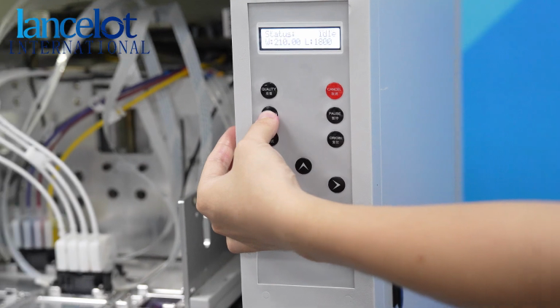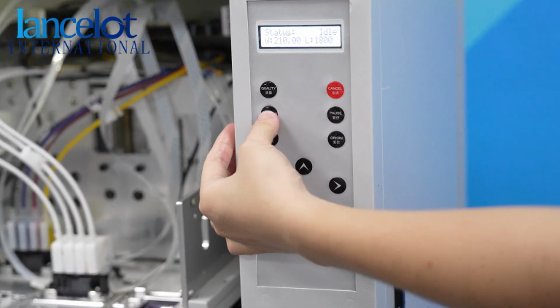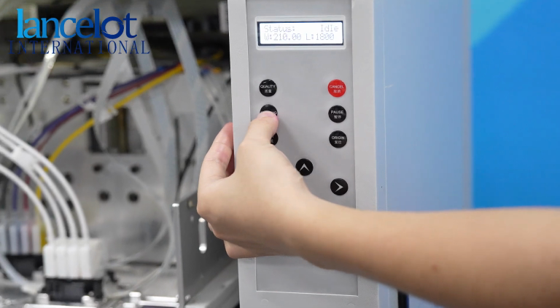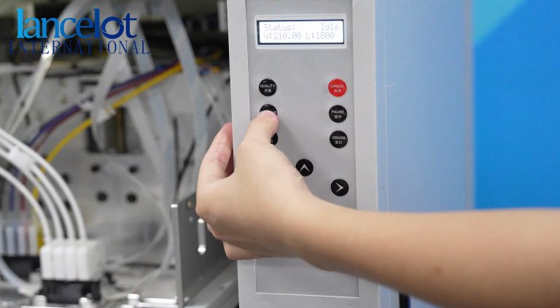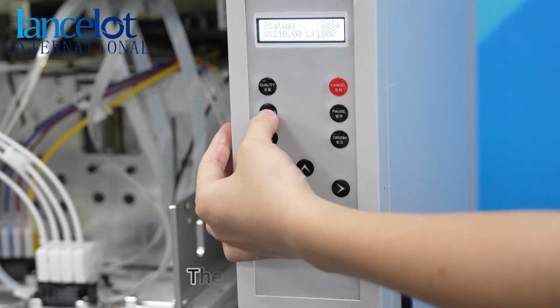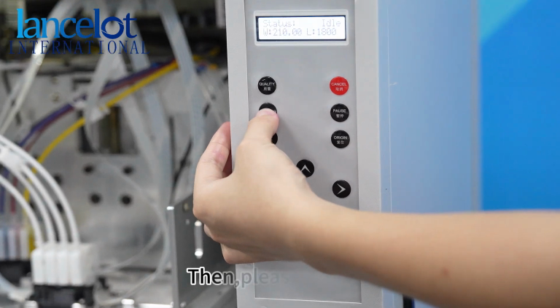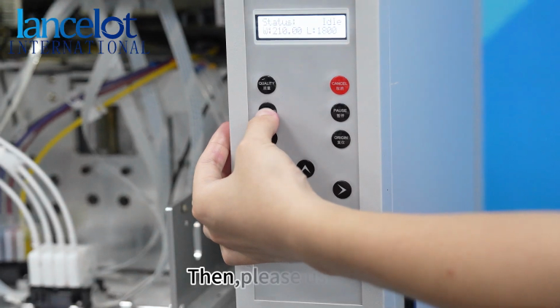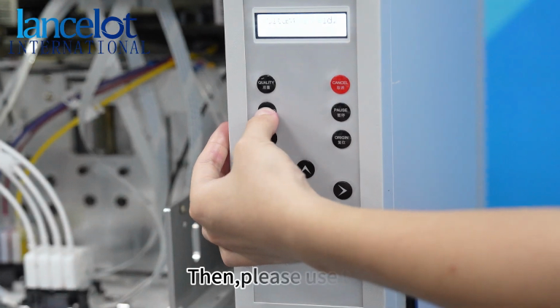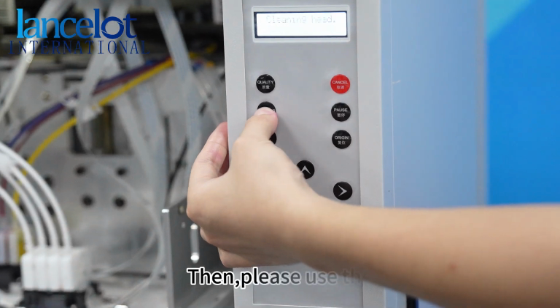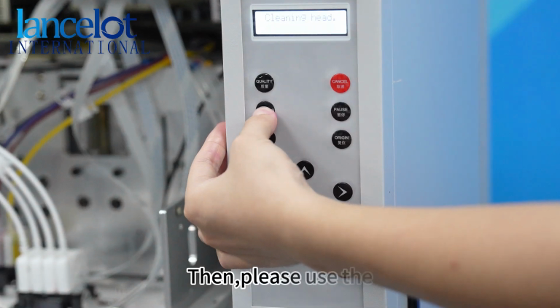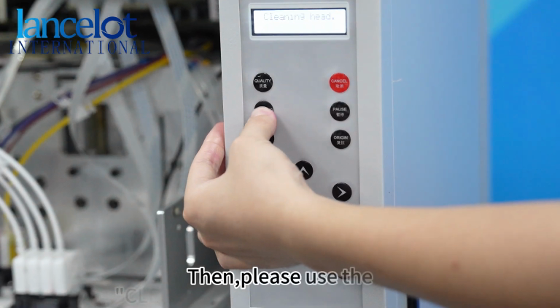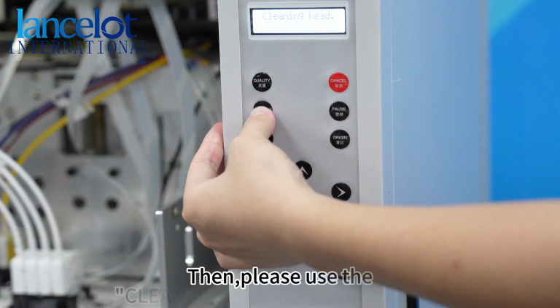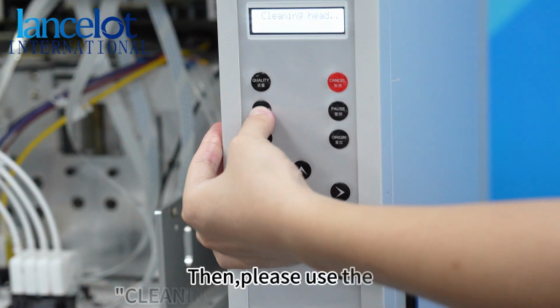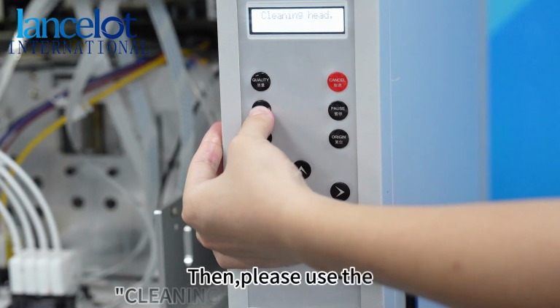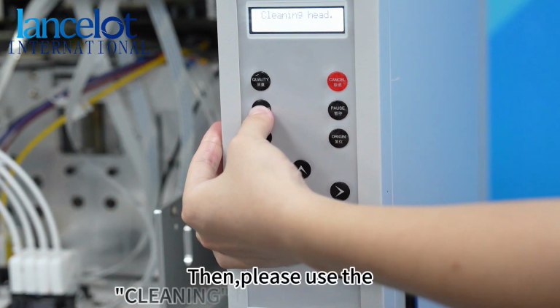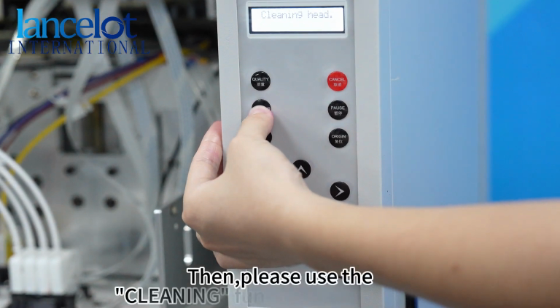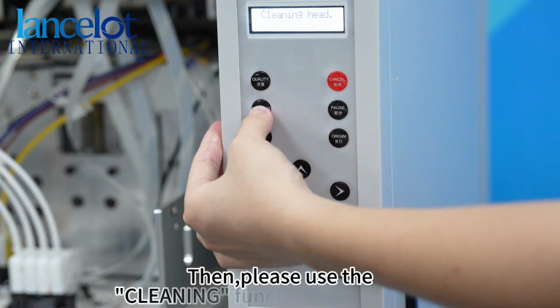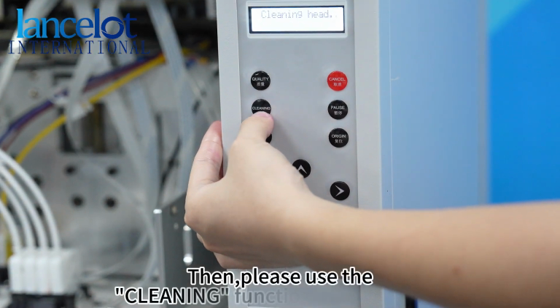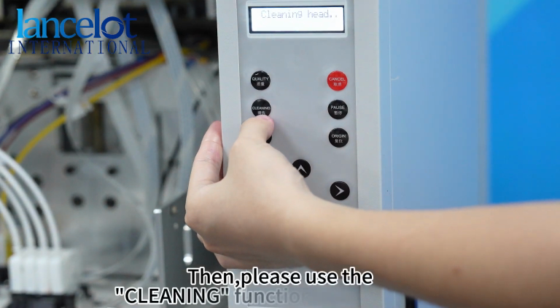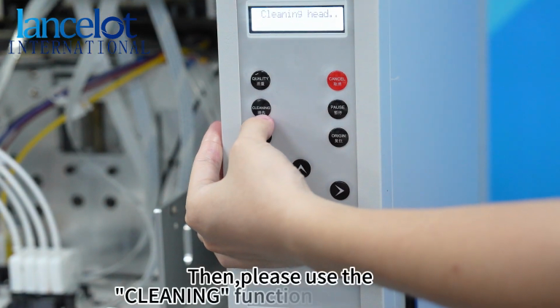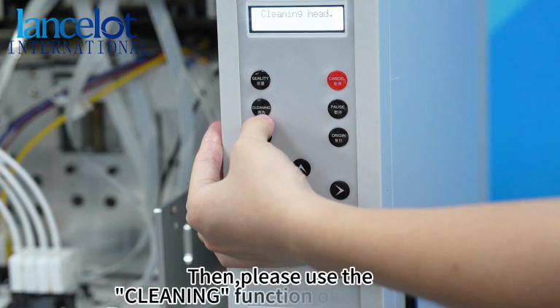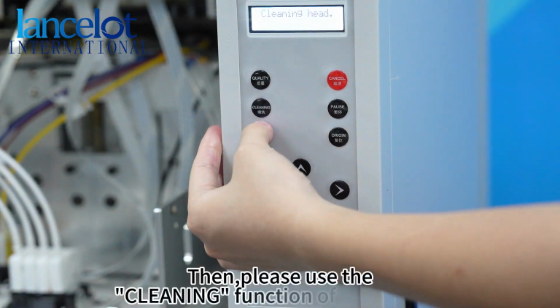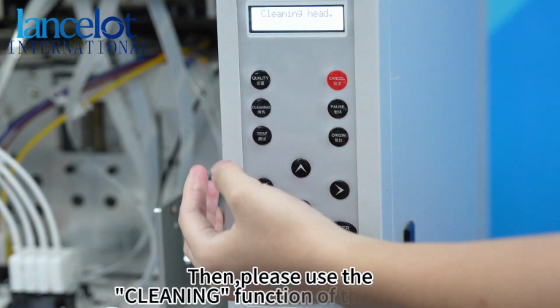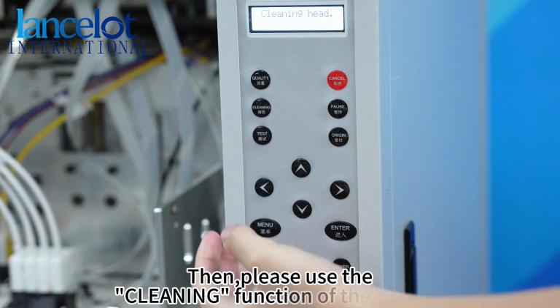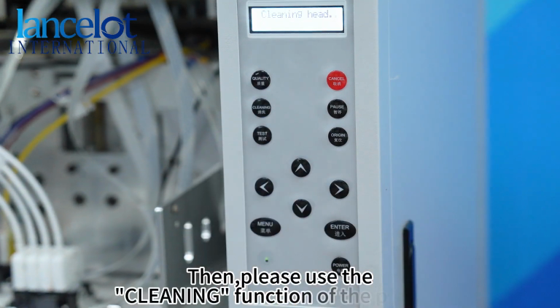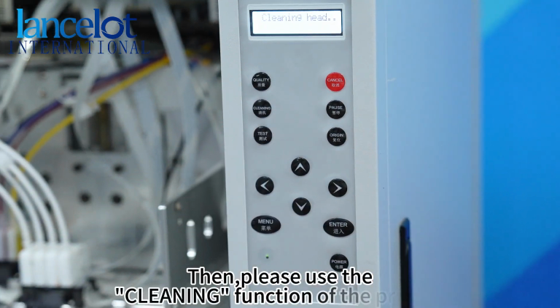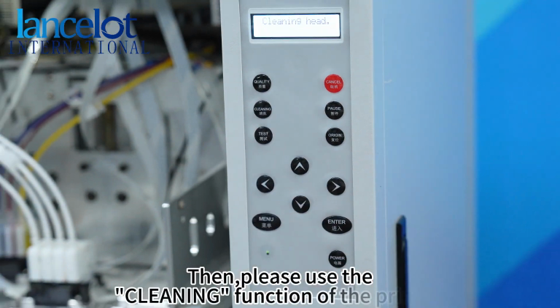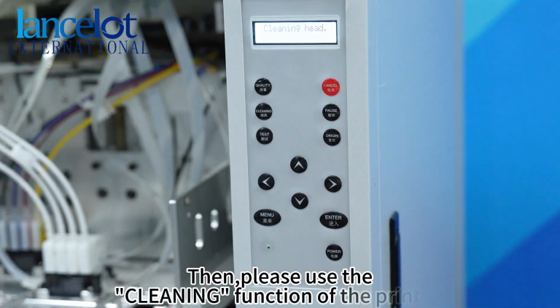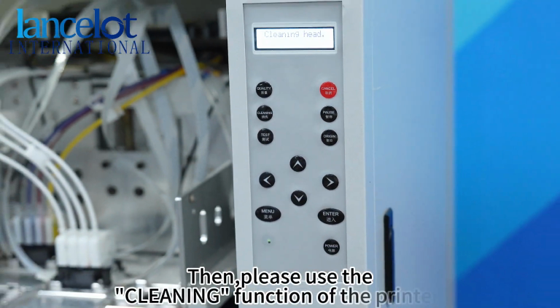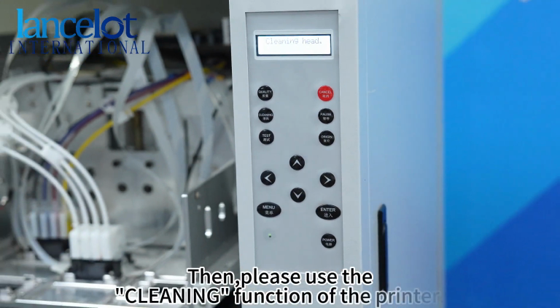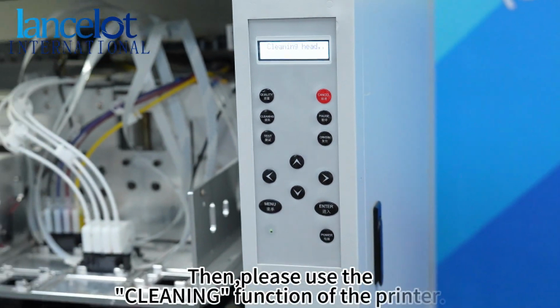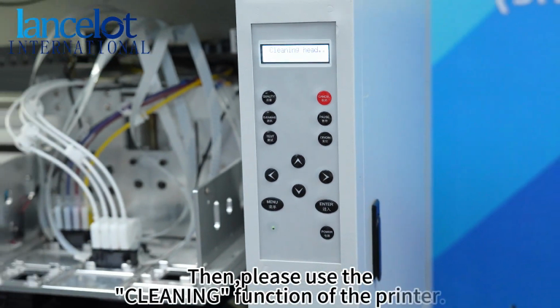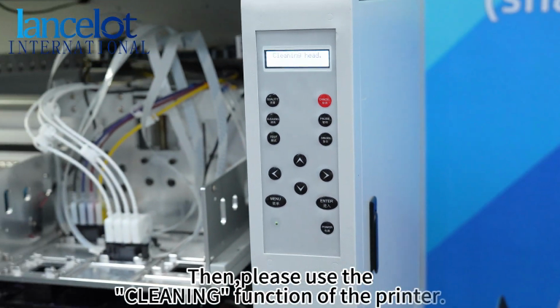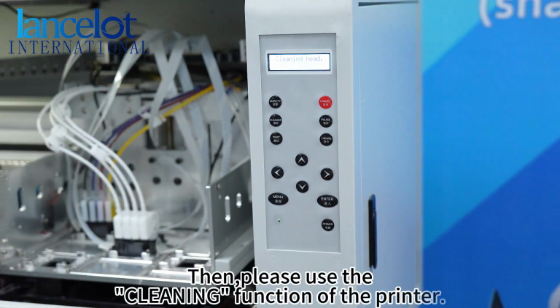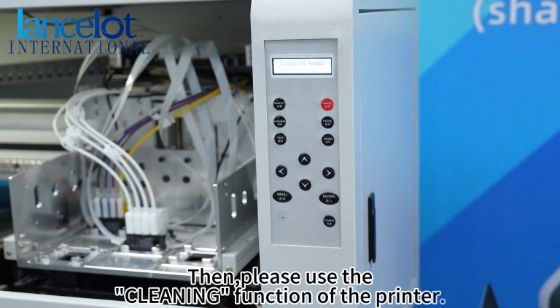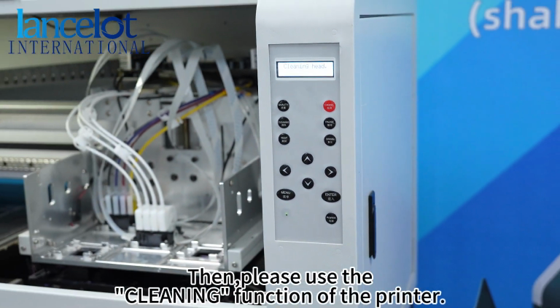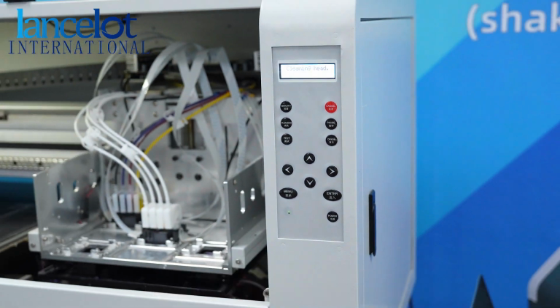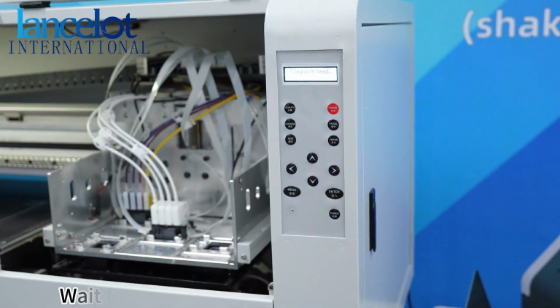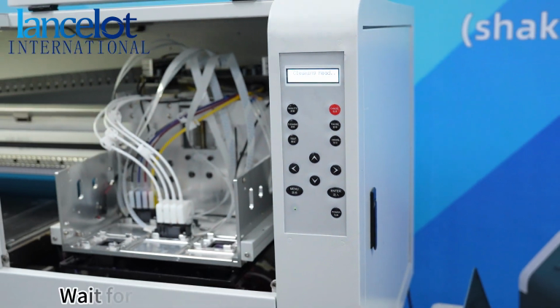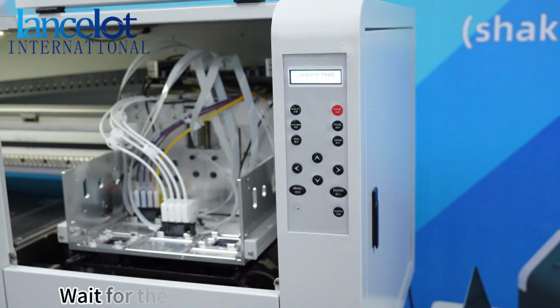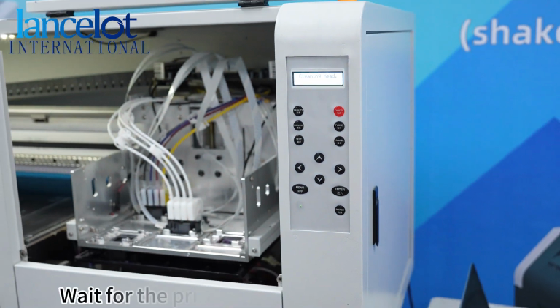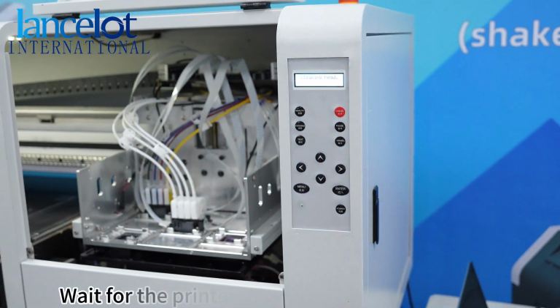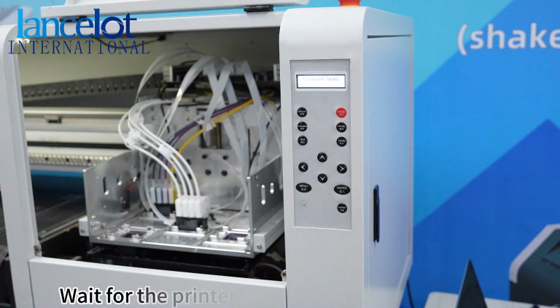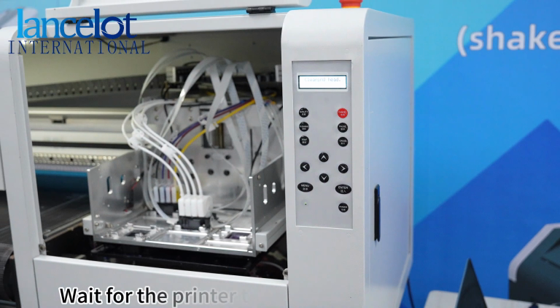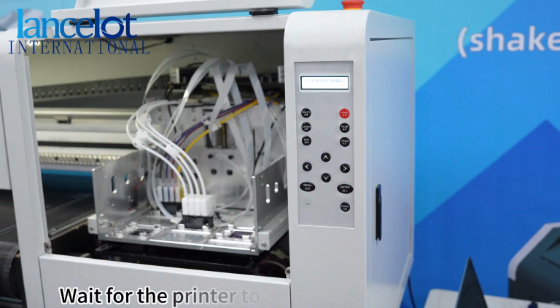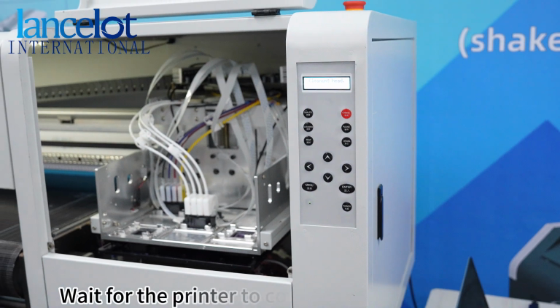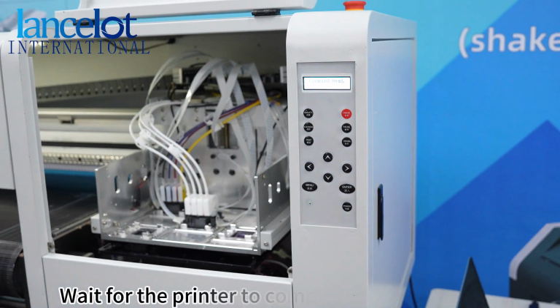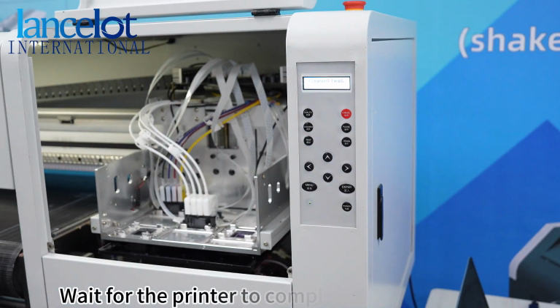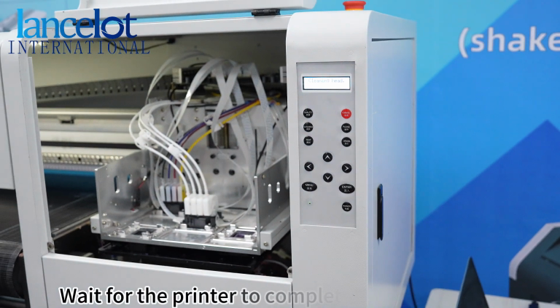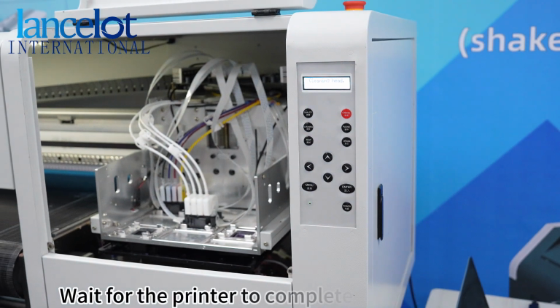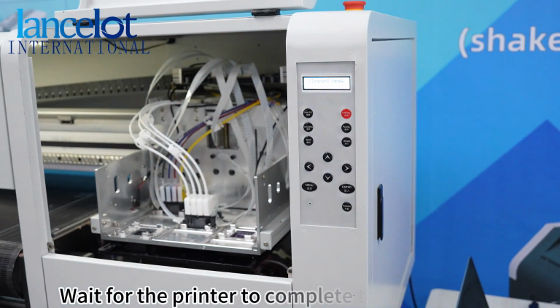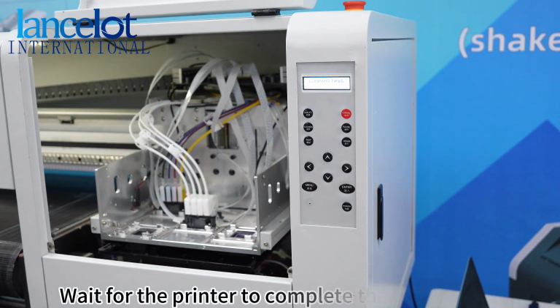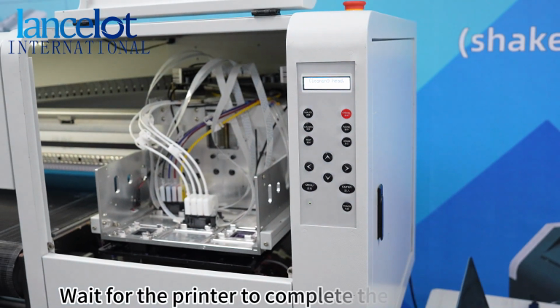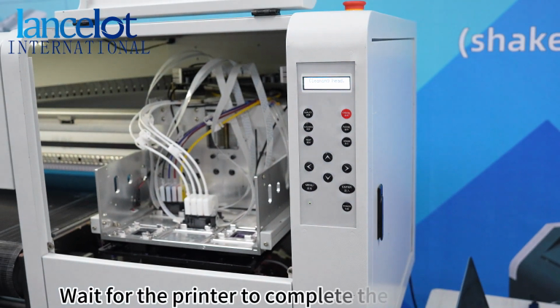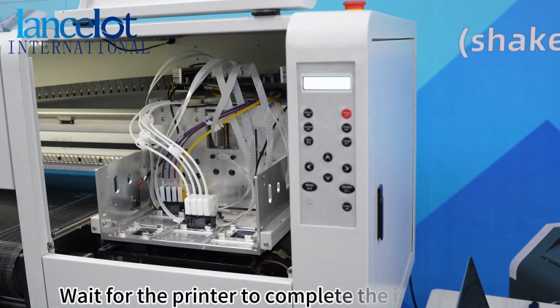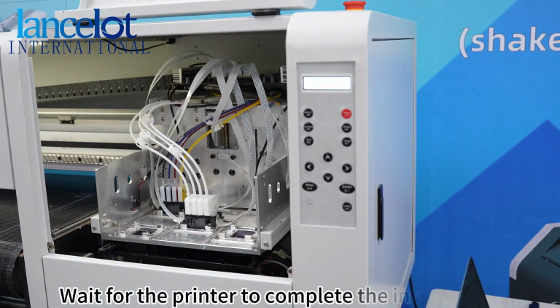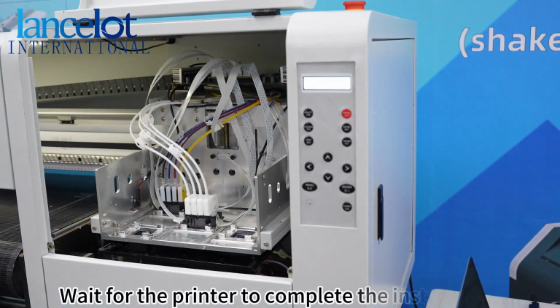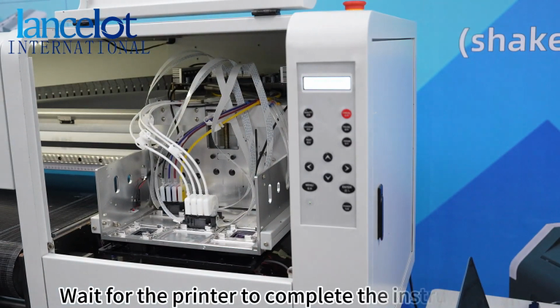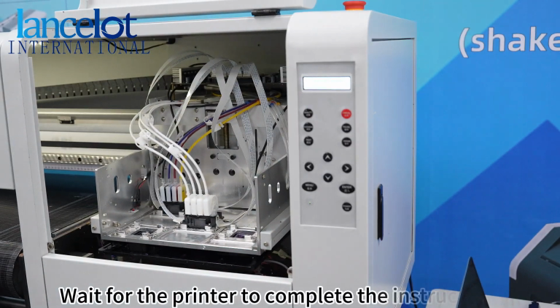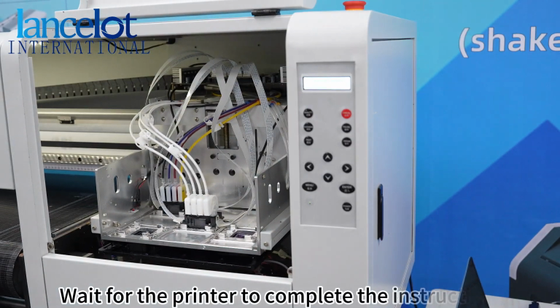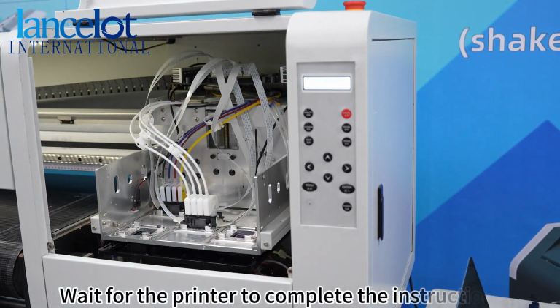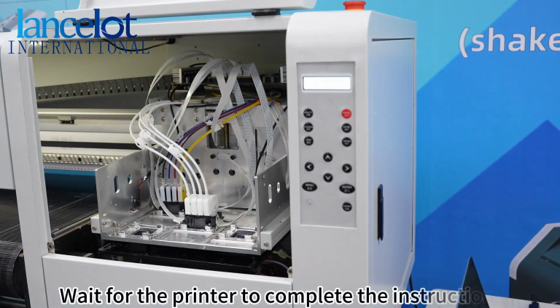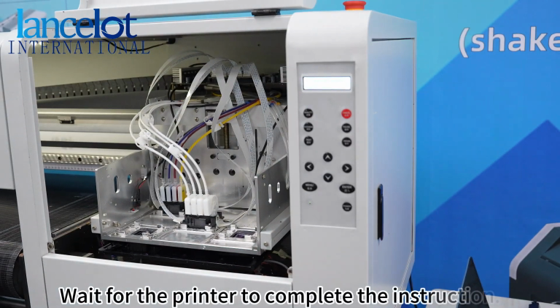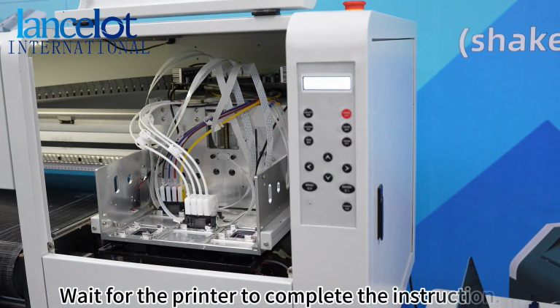Then, please use the cleaning function of the printer. Wait for the printer to complete the instruction.